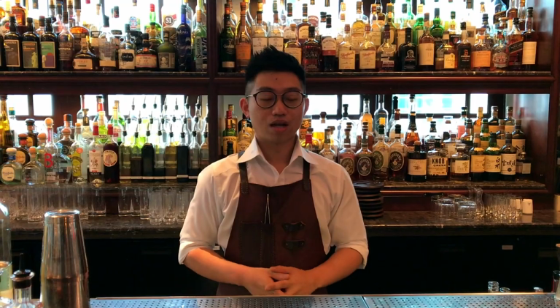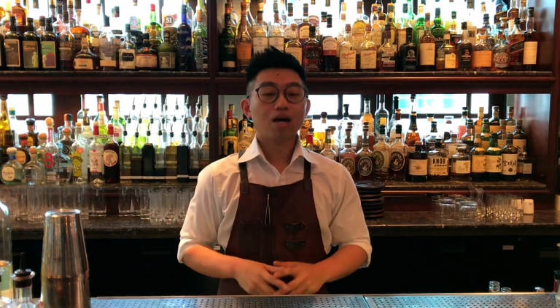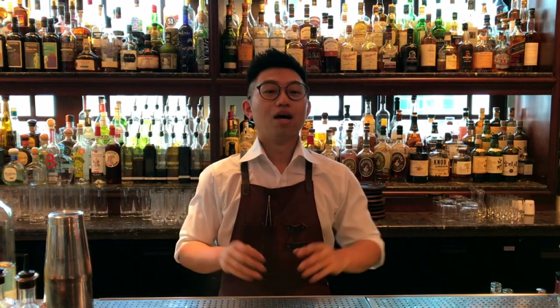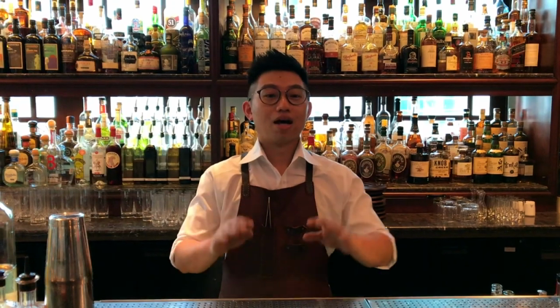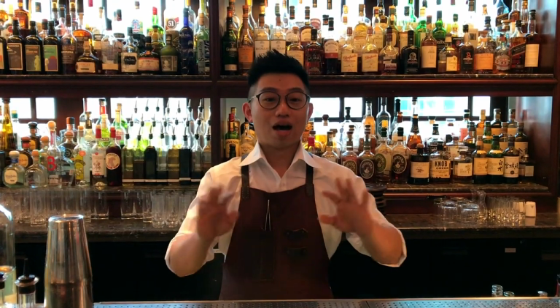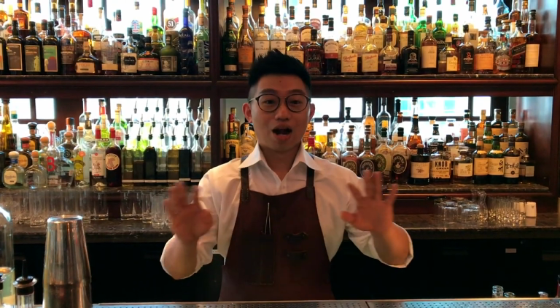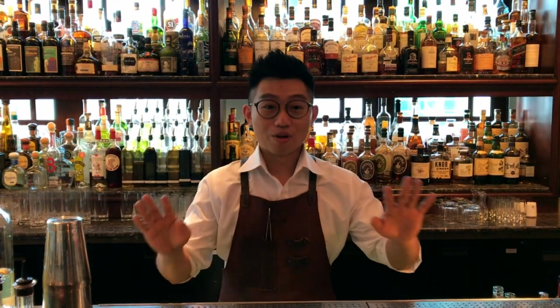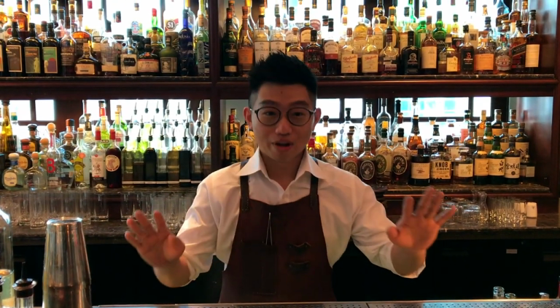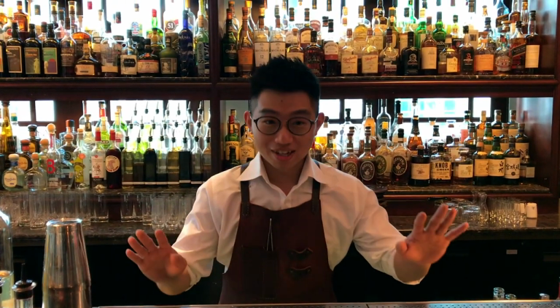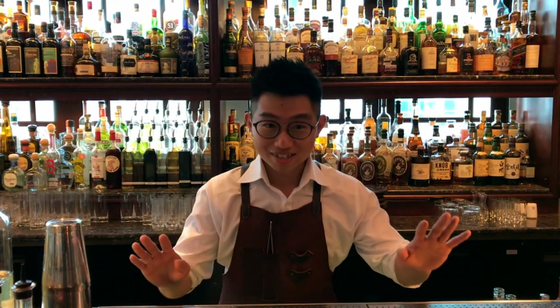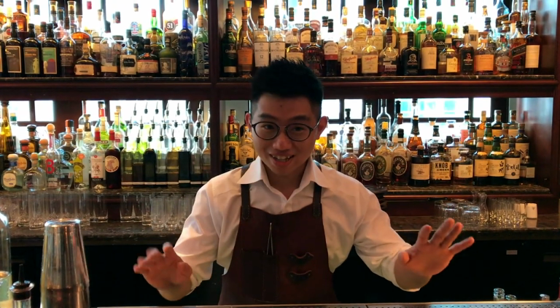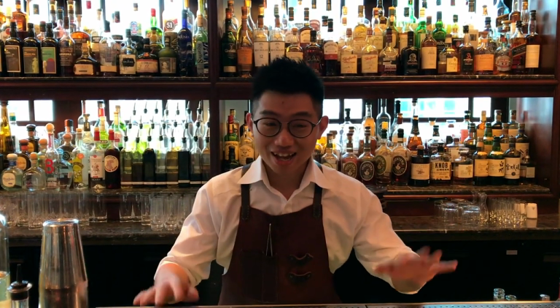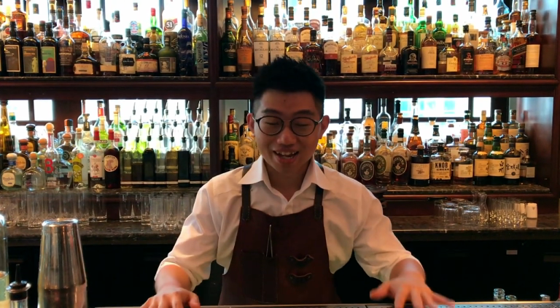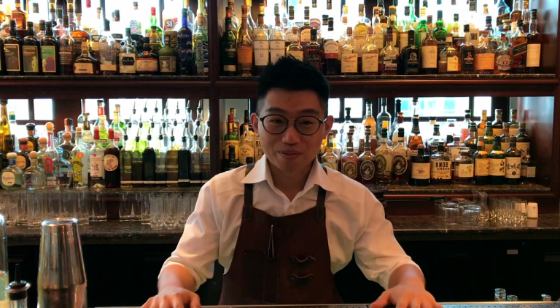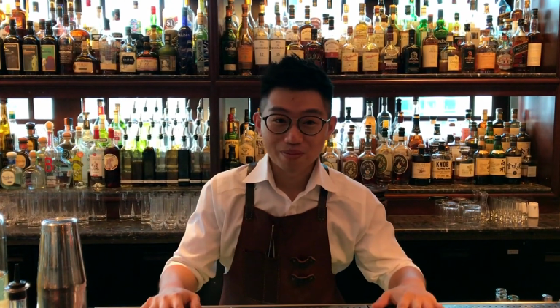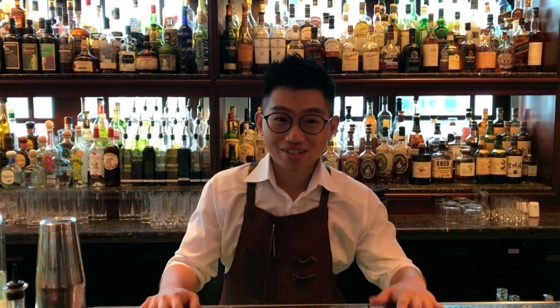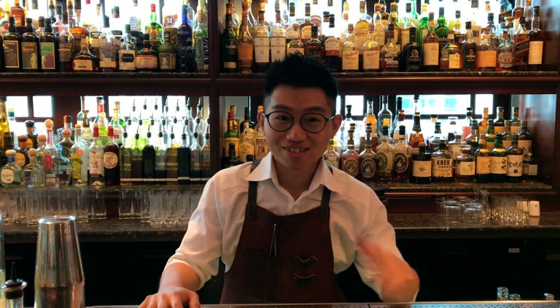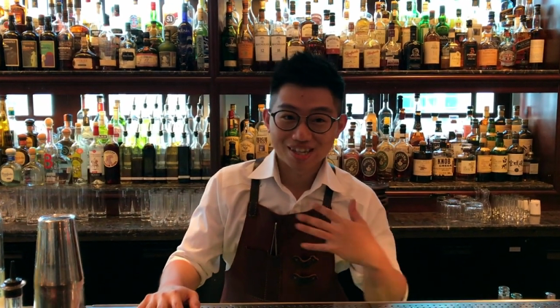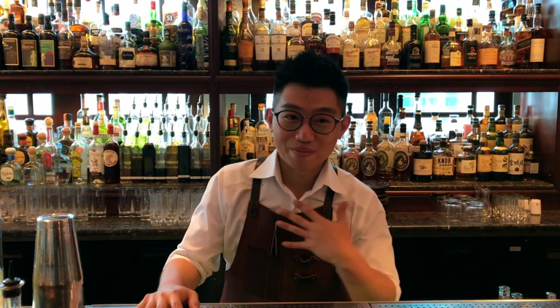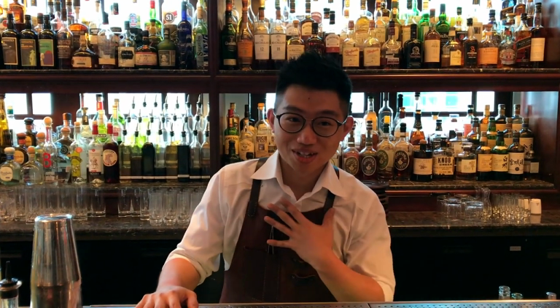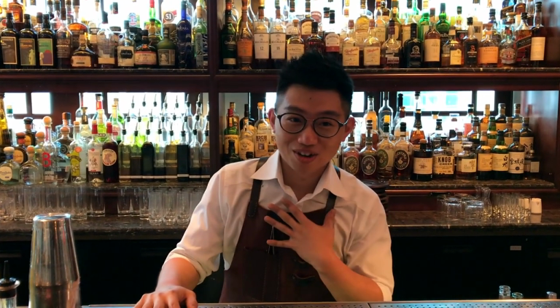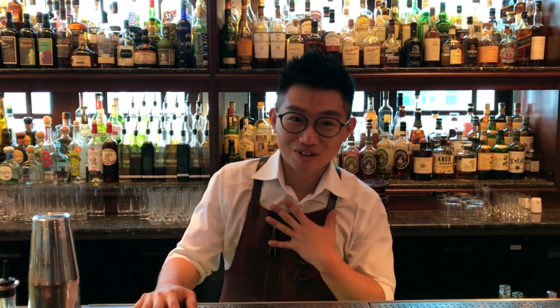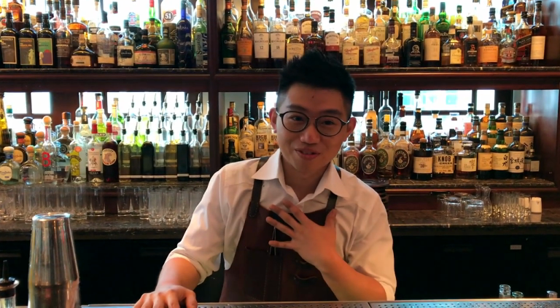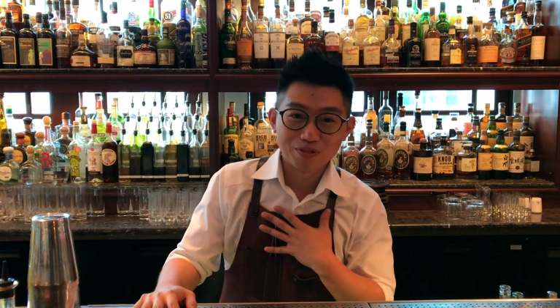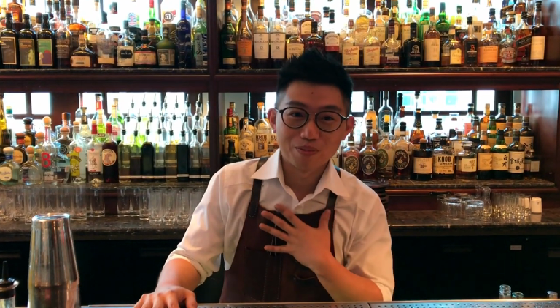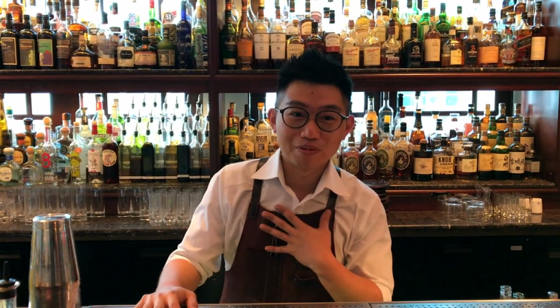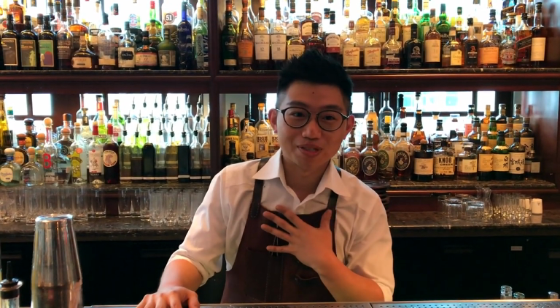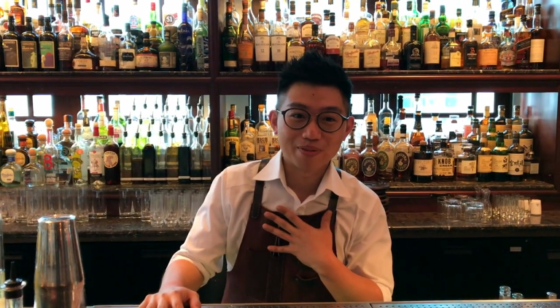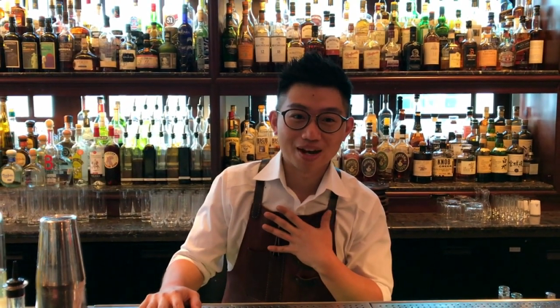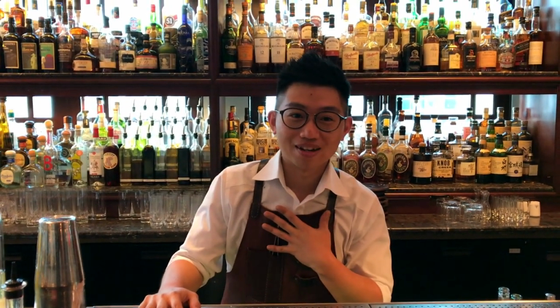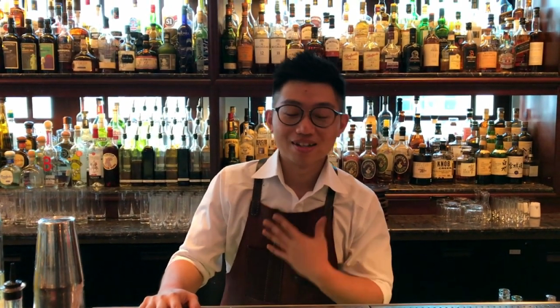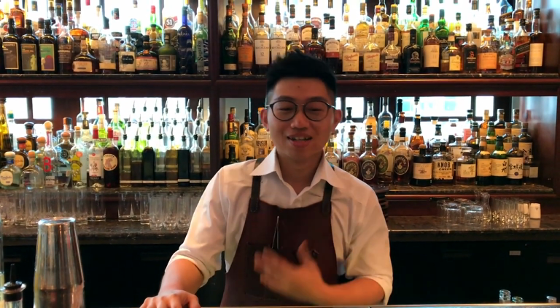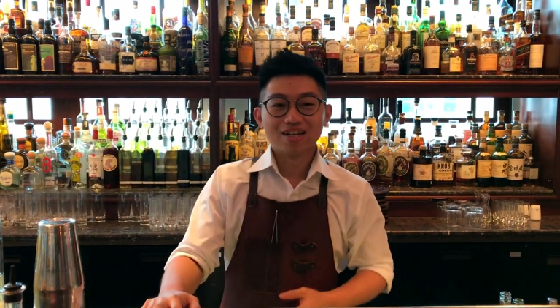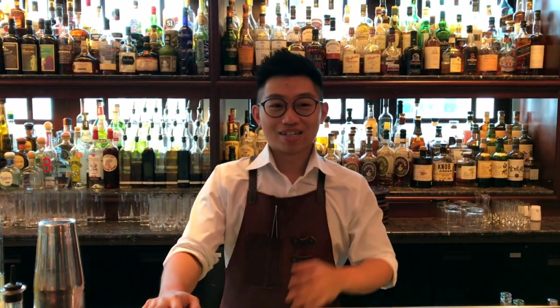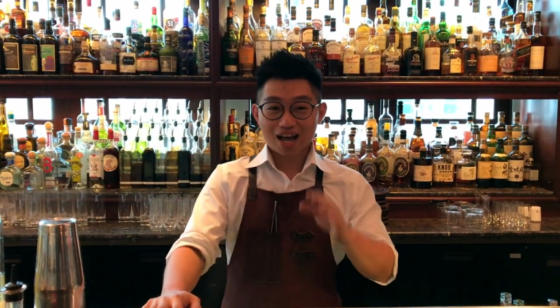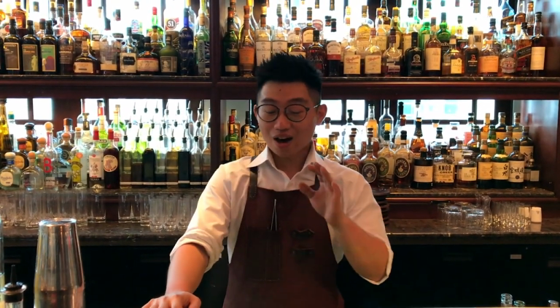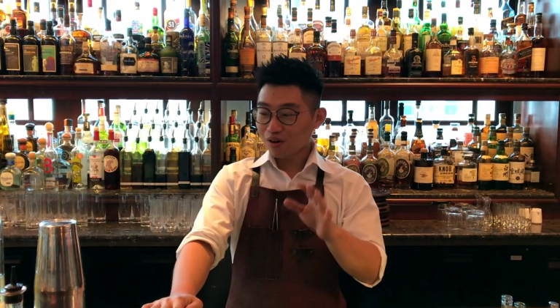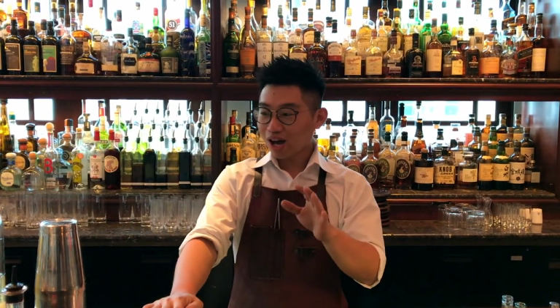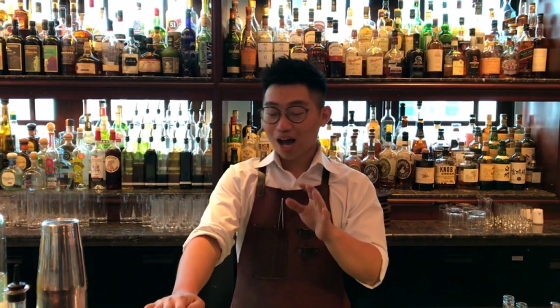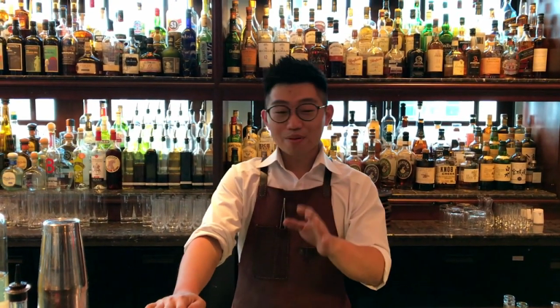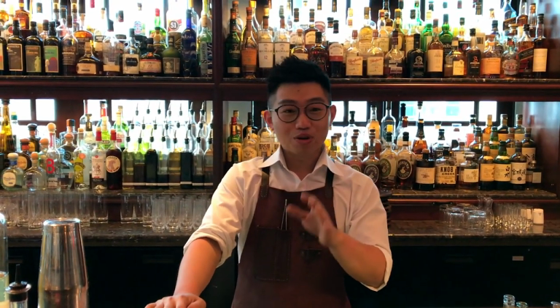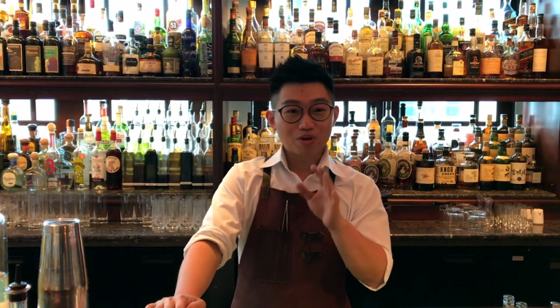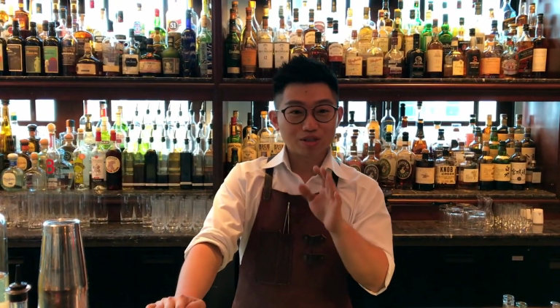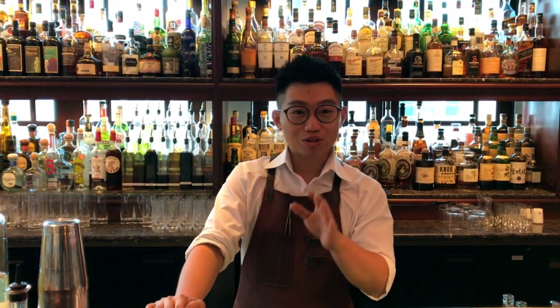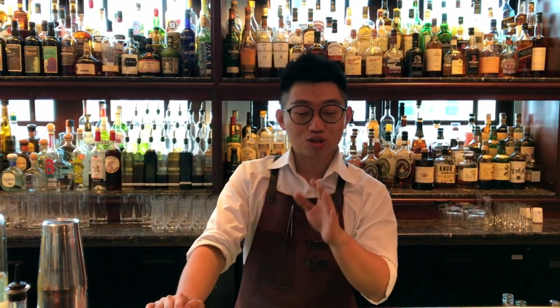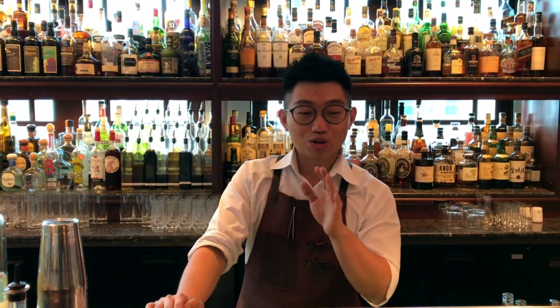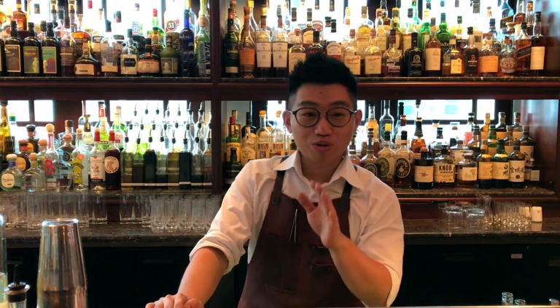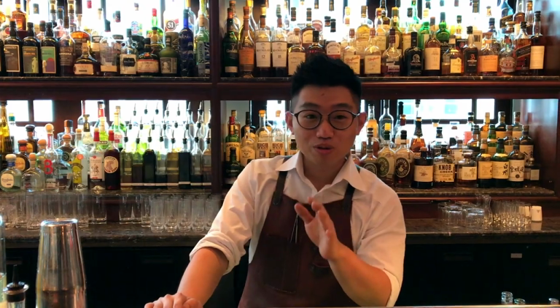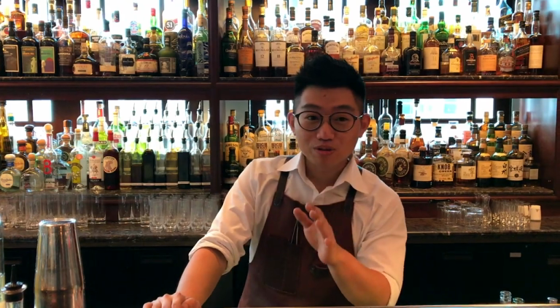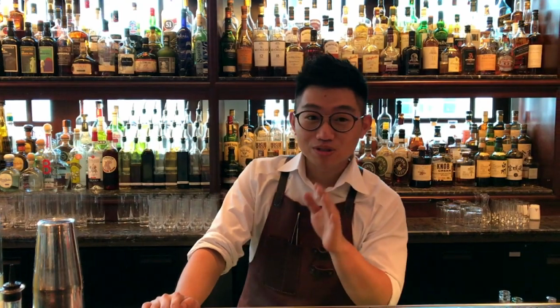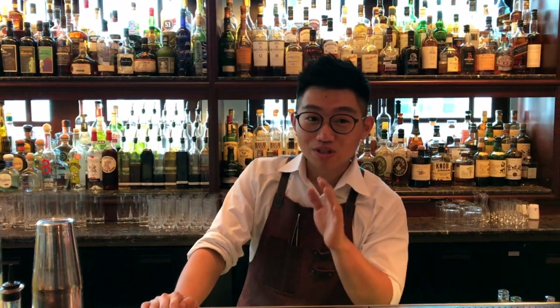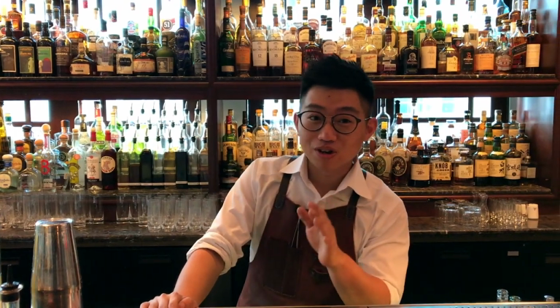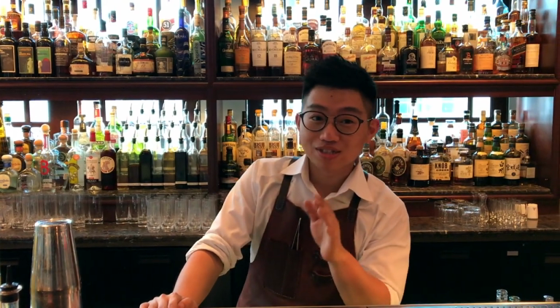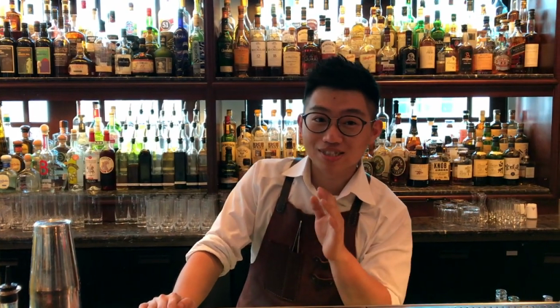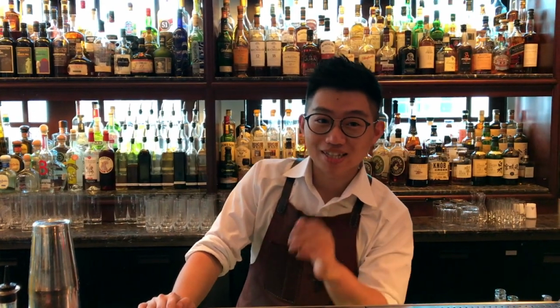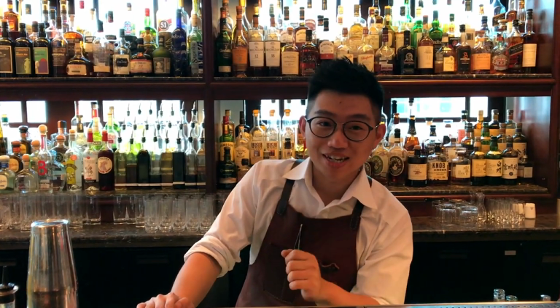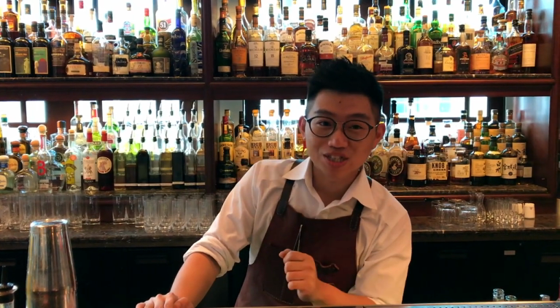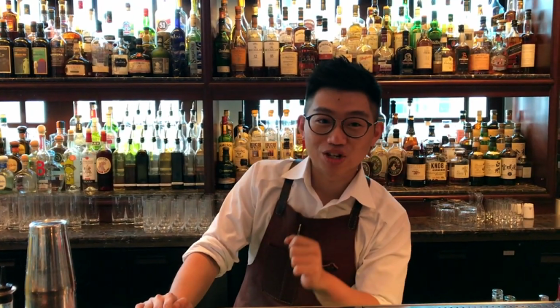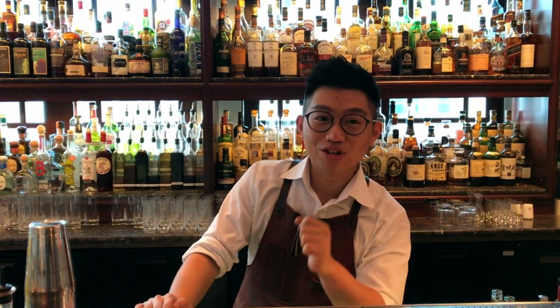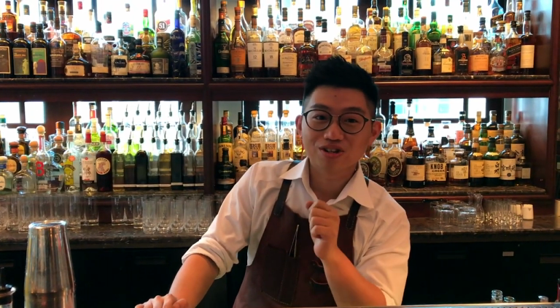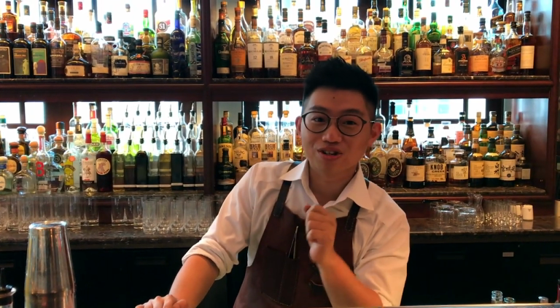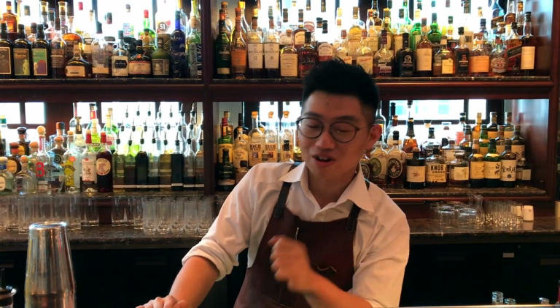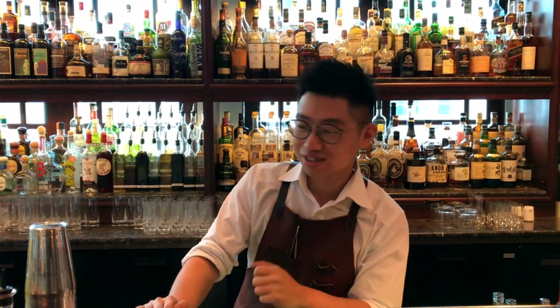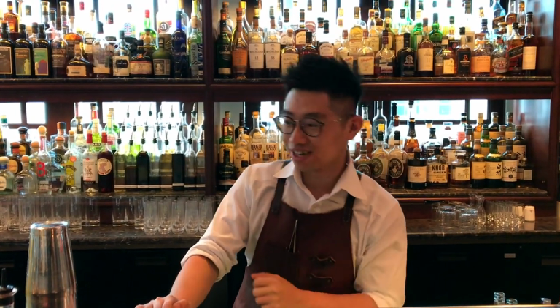Hello guys, again me Simon Kong from Lobster Bar. Now I'm going to show you the signature cocktail.